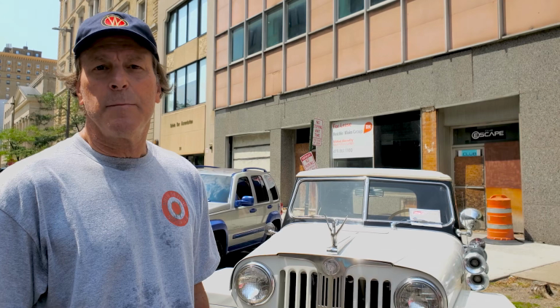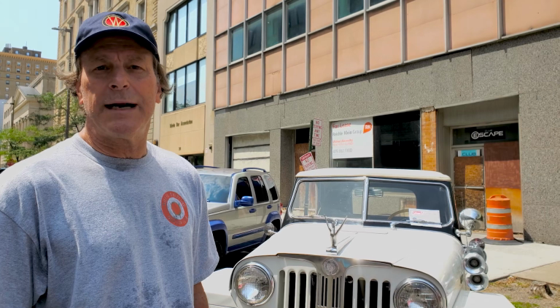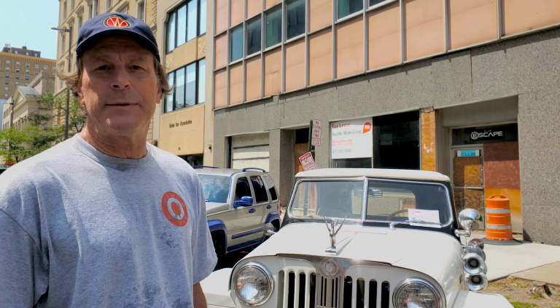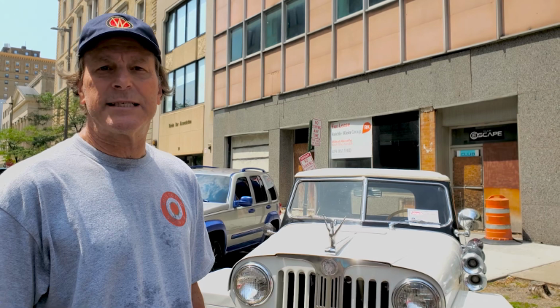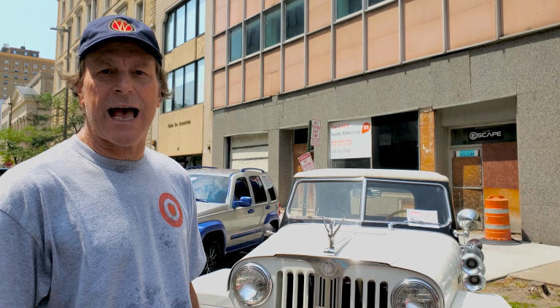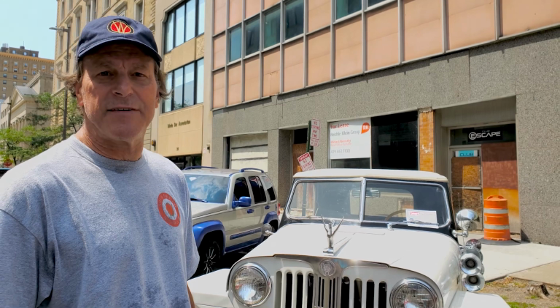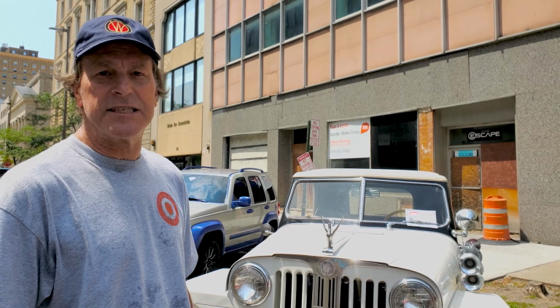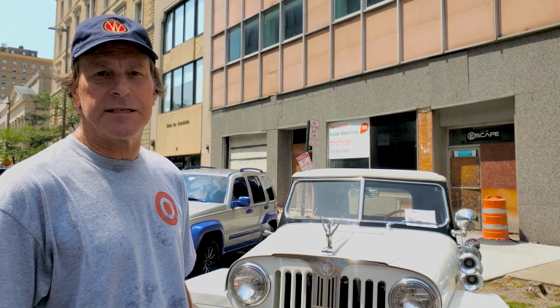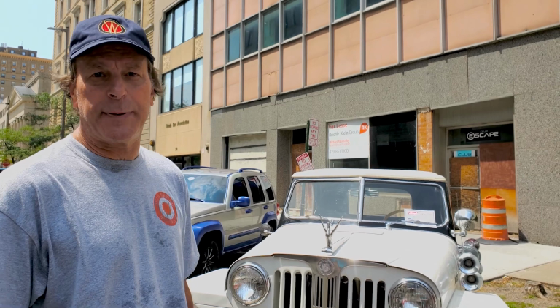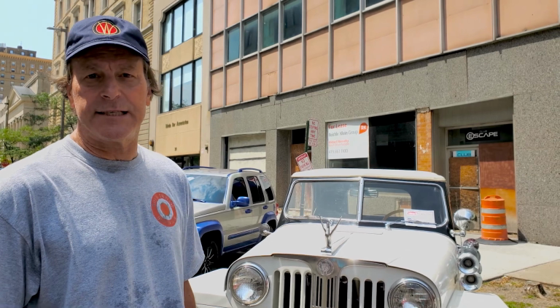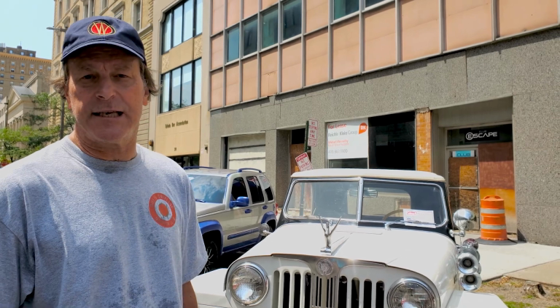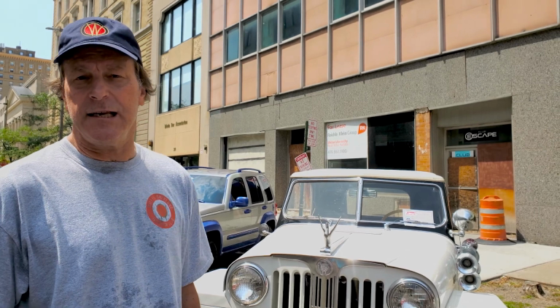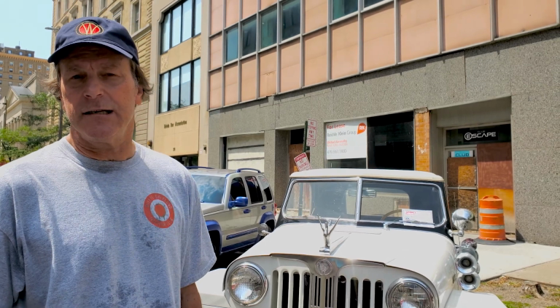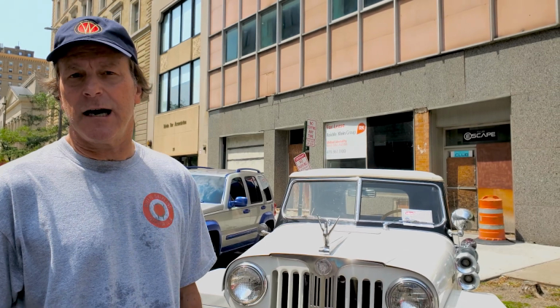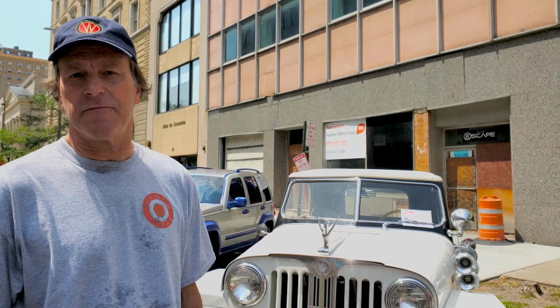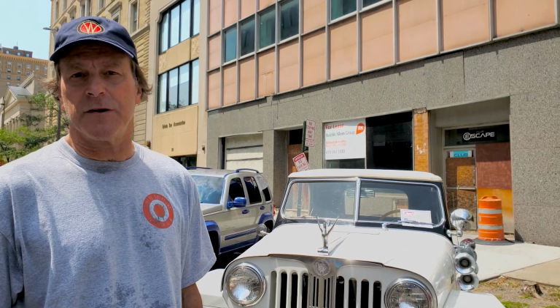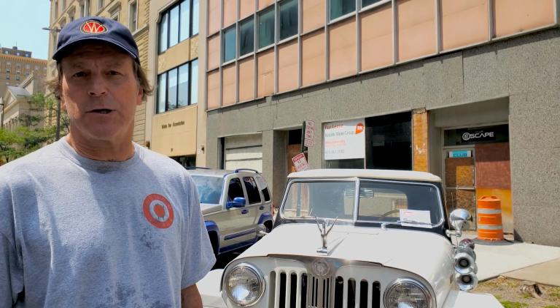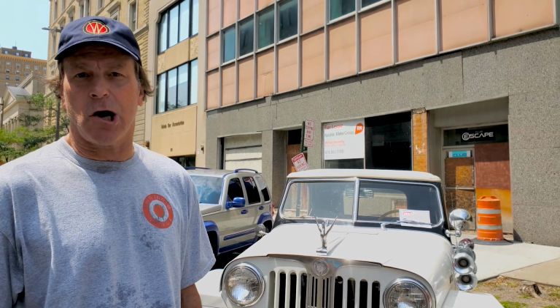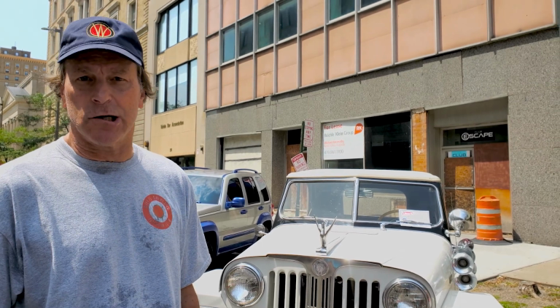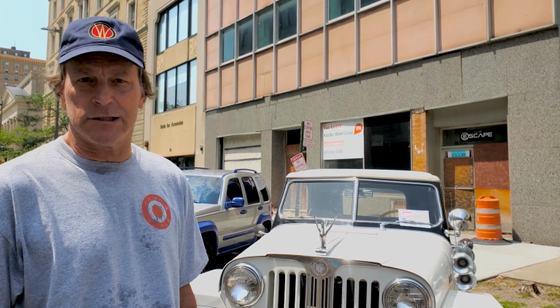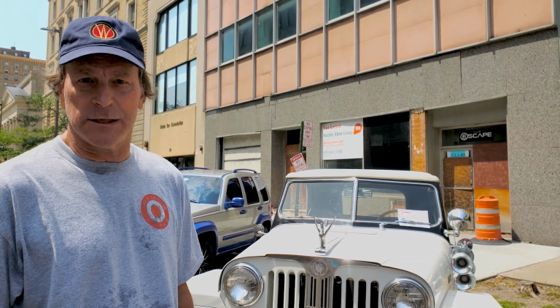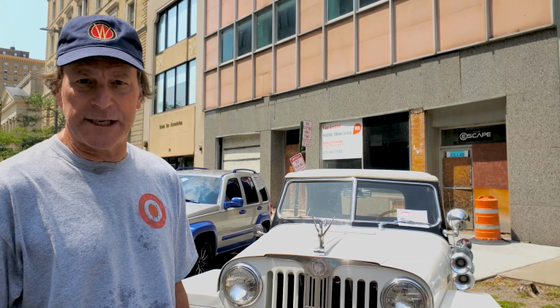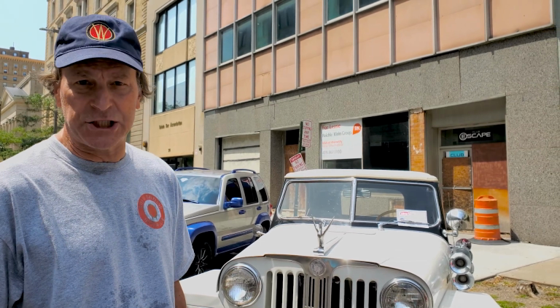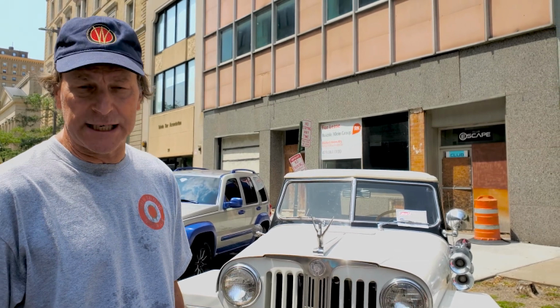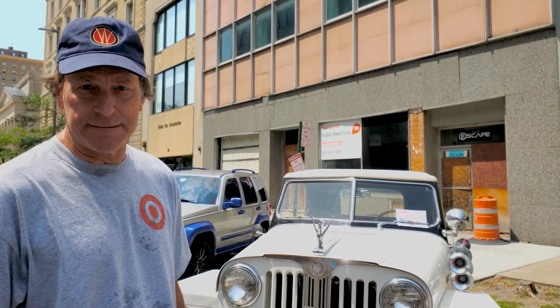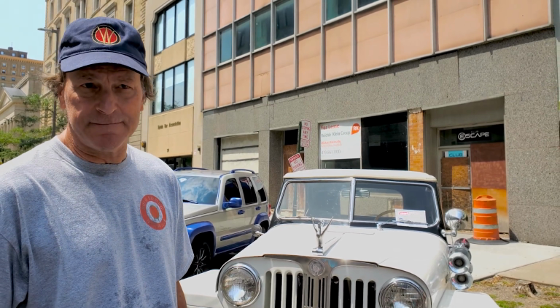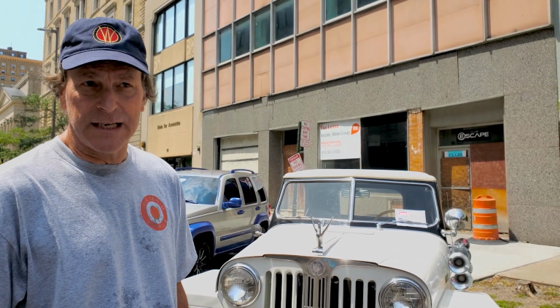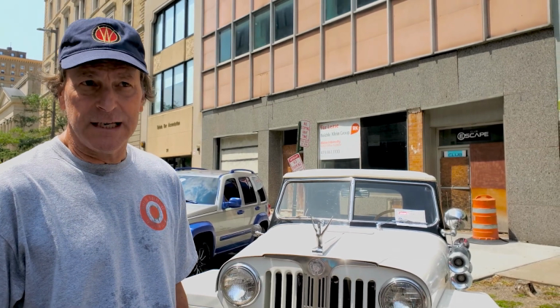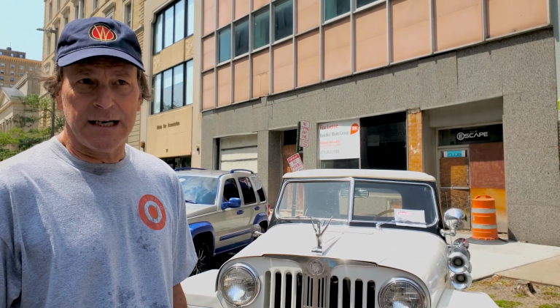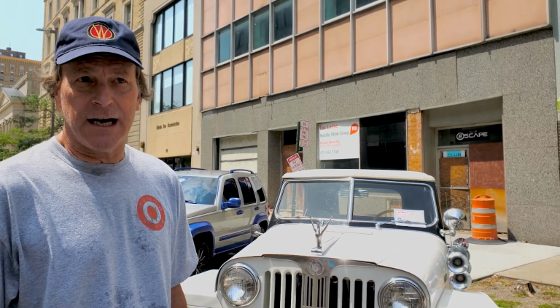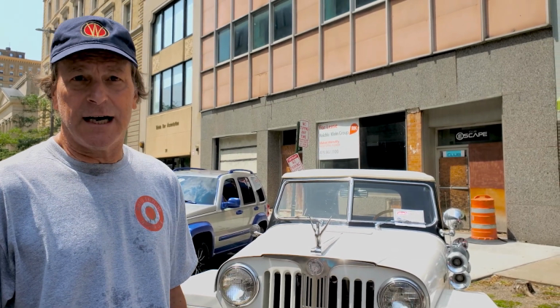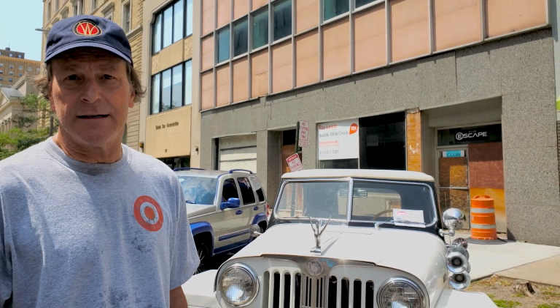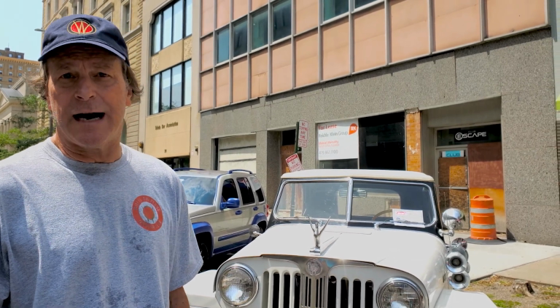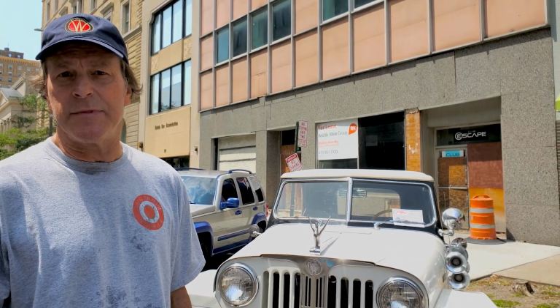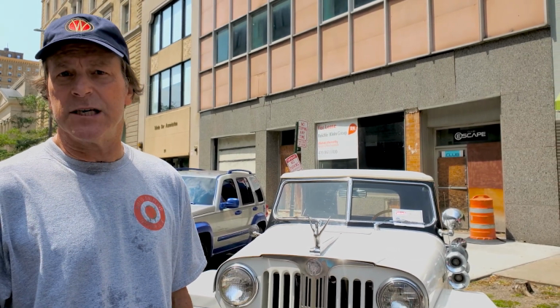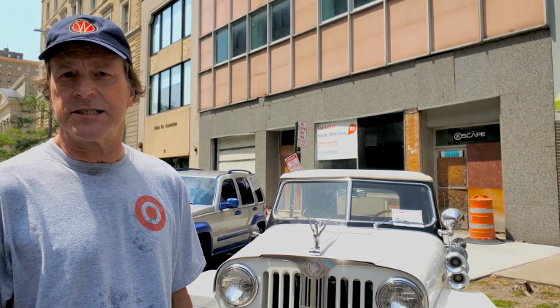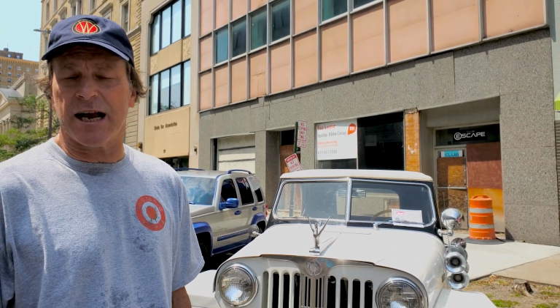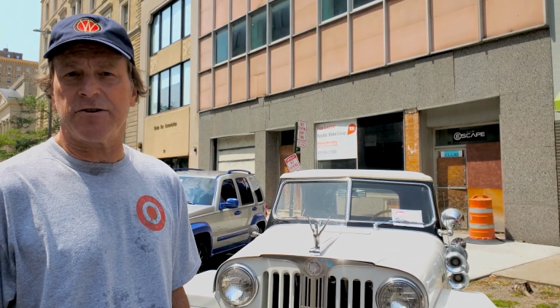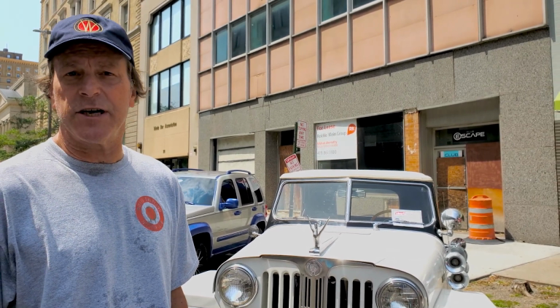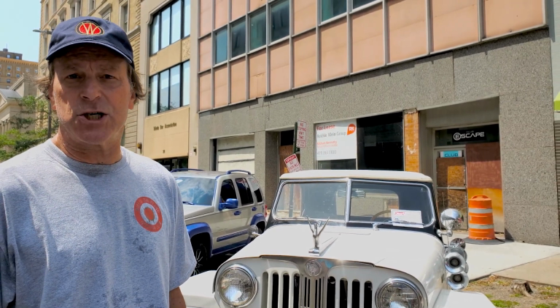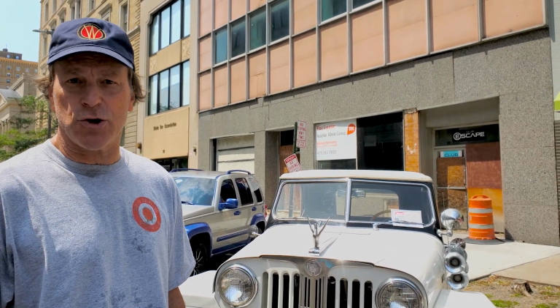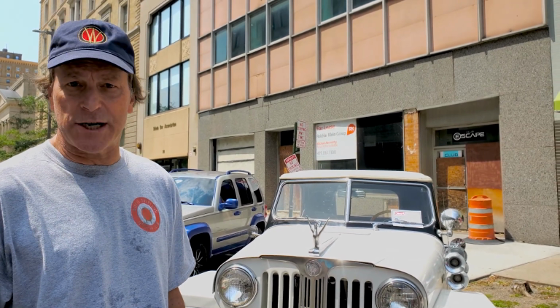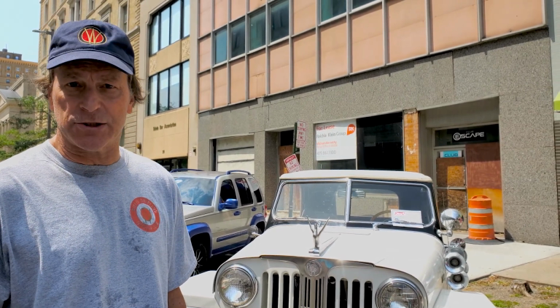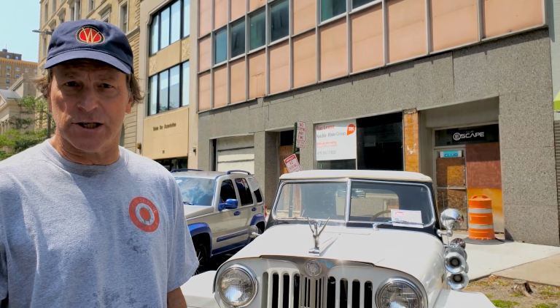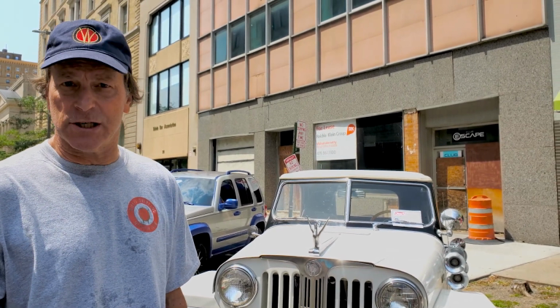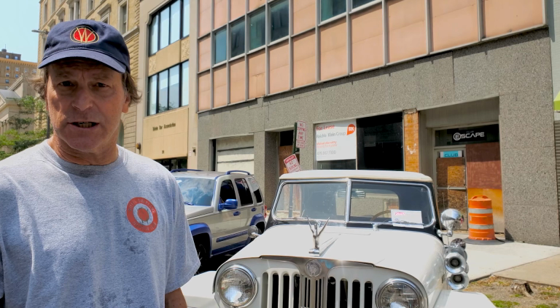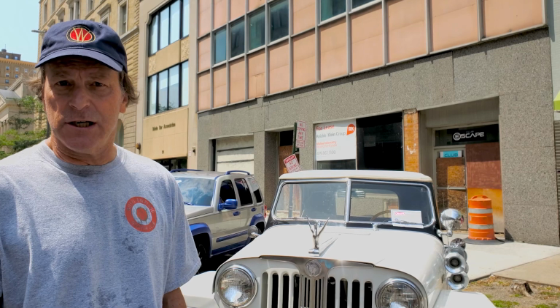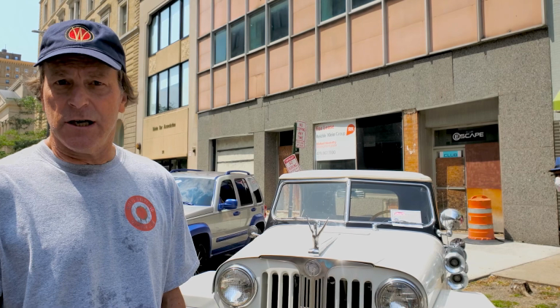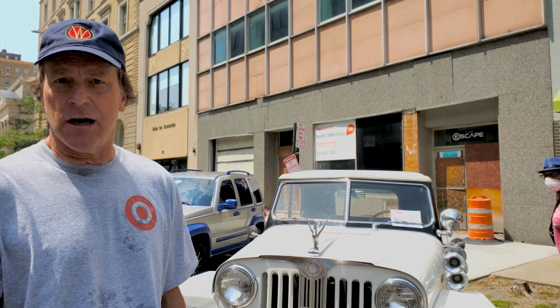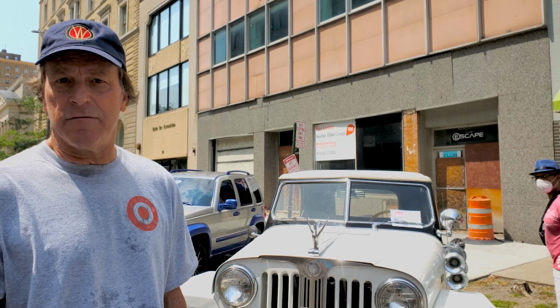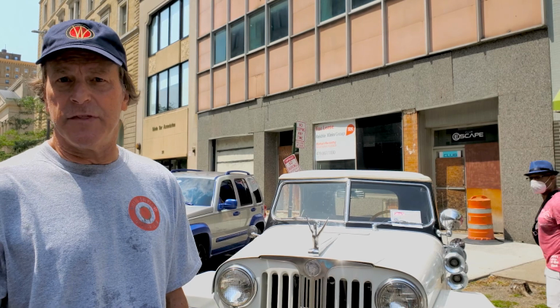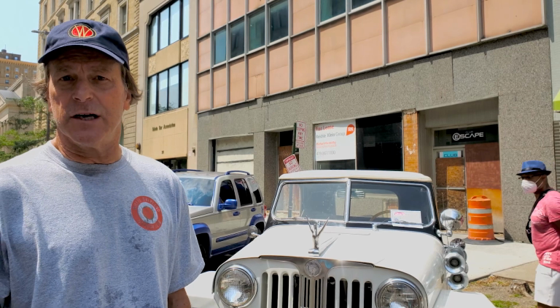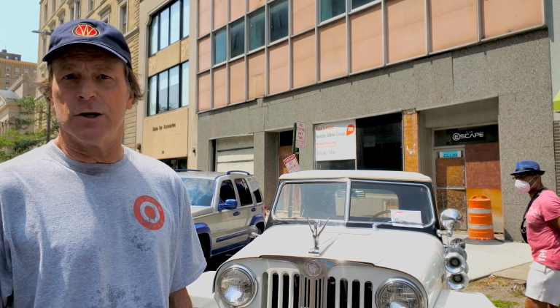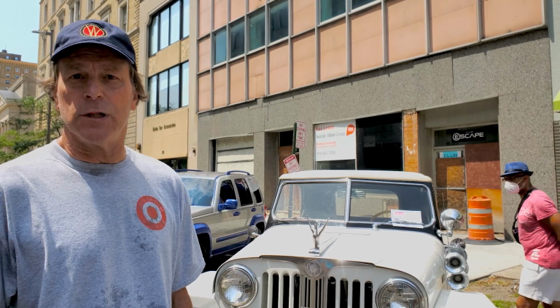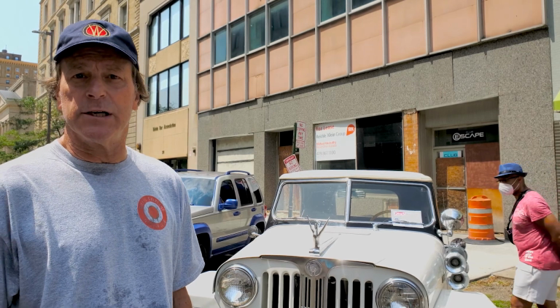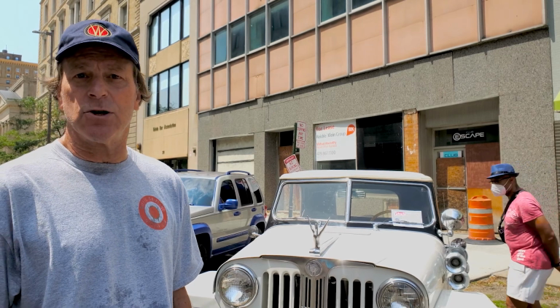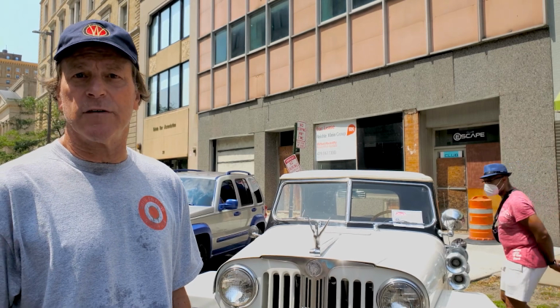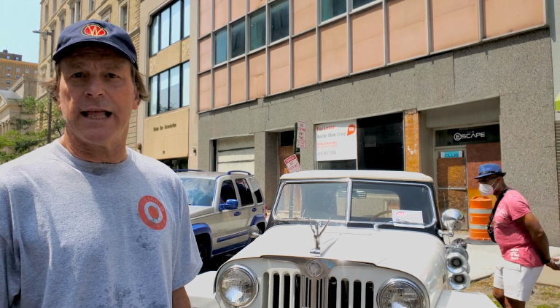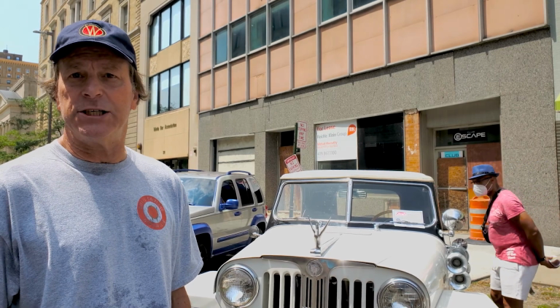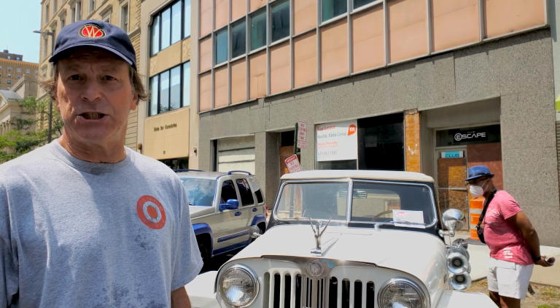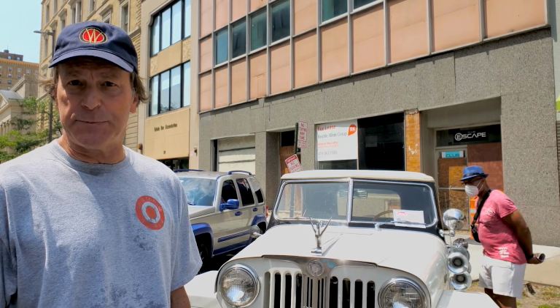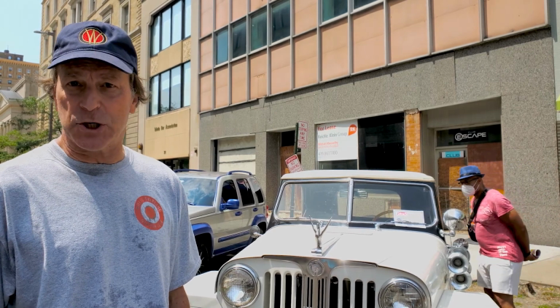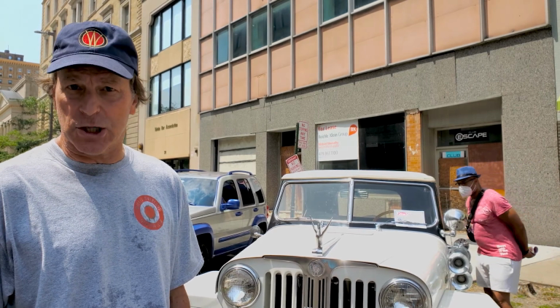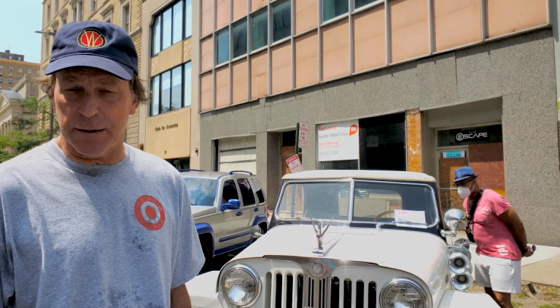My name is Kevin Stapinski. I'm from Carleton, Michigan. I'm the secretary treasurer of the Willys Overland Jeepster Club.